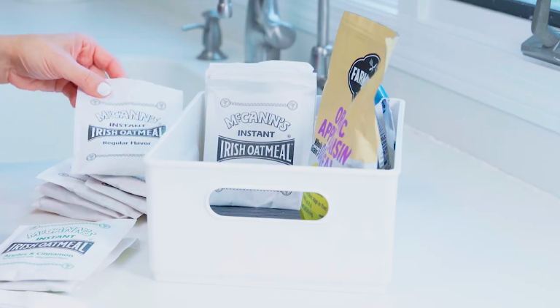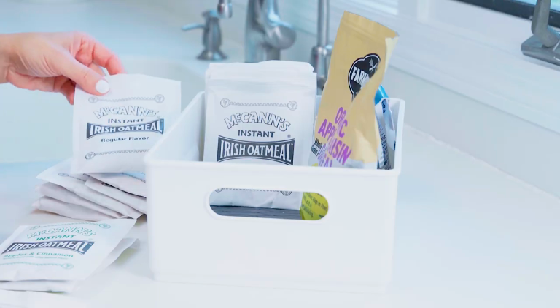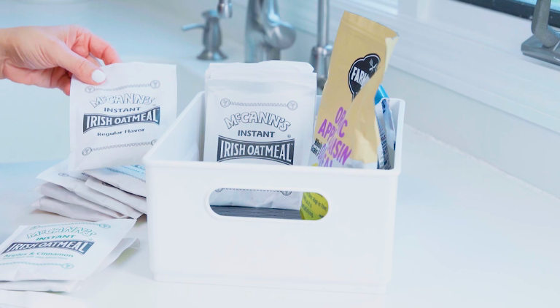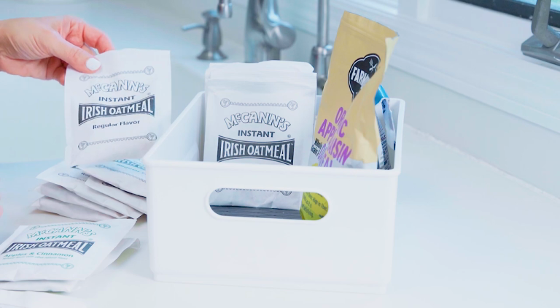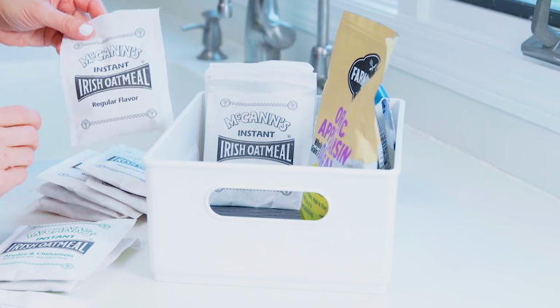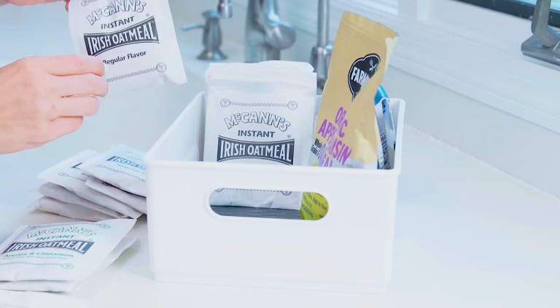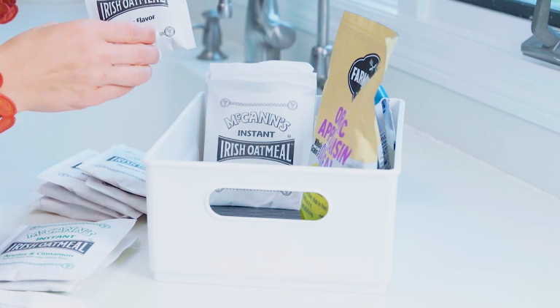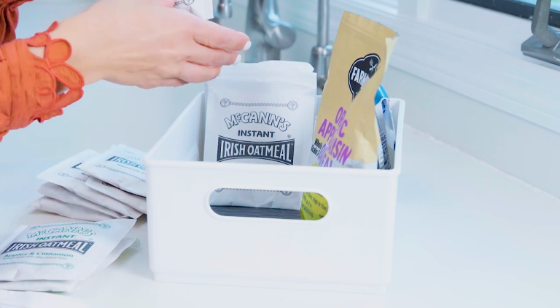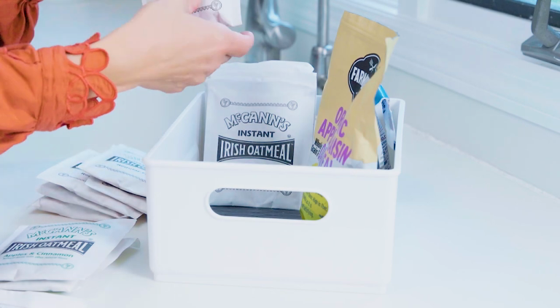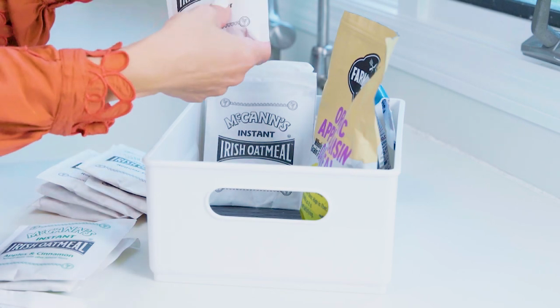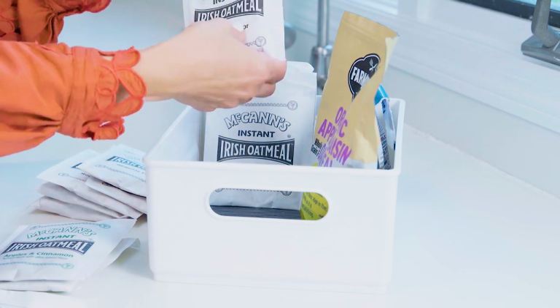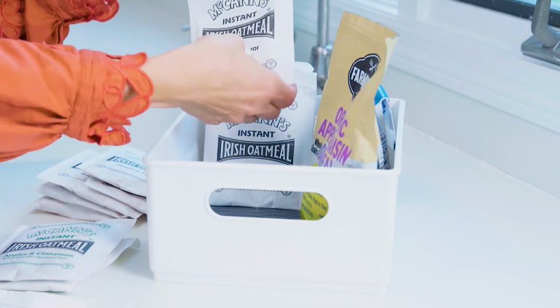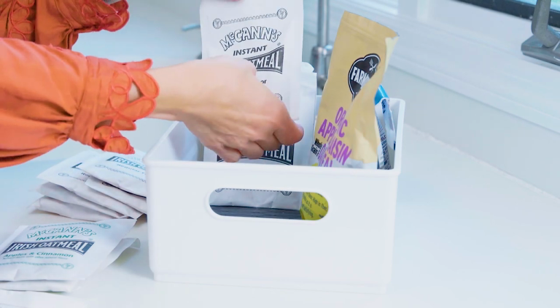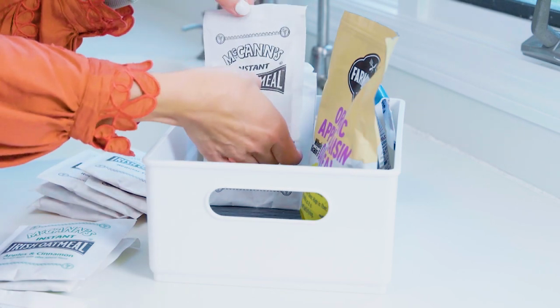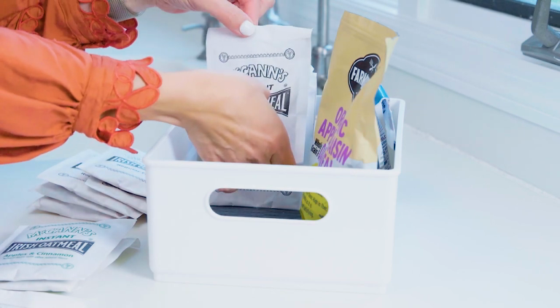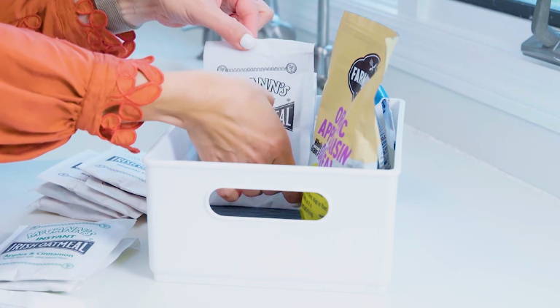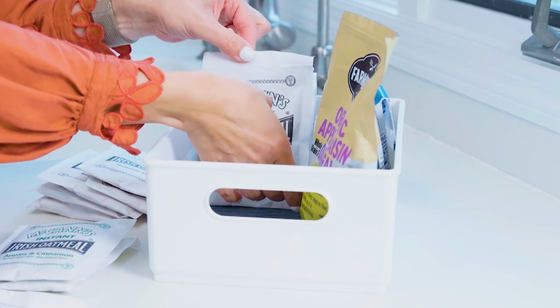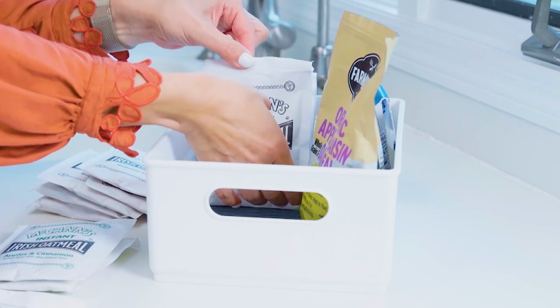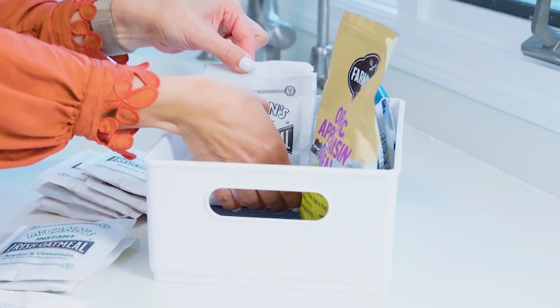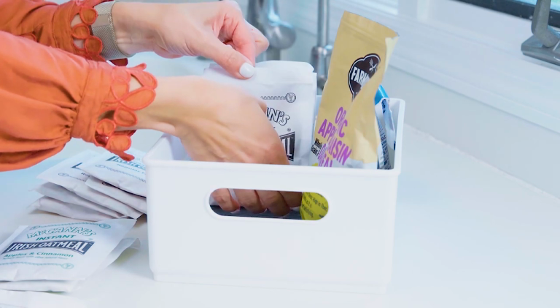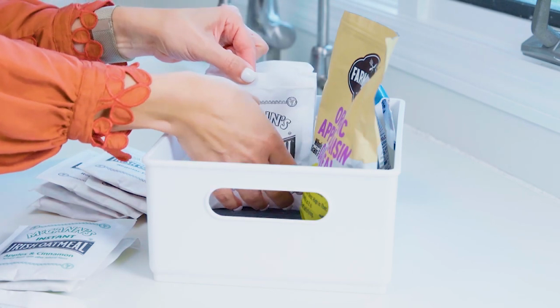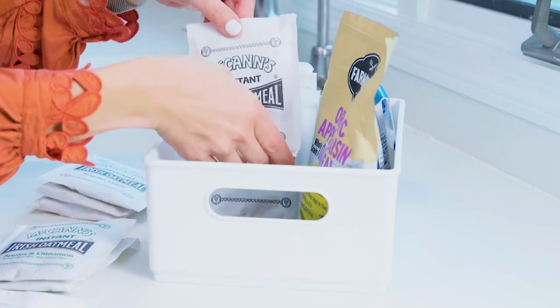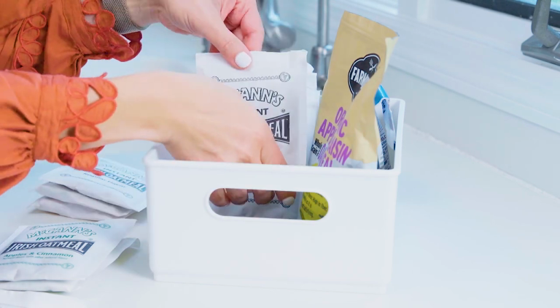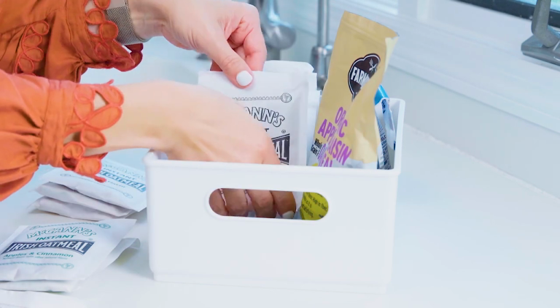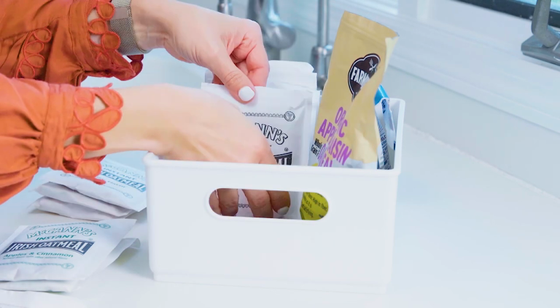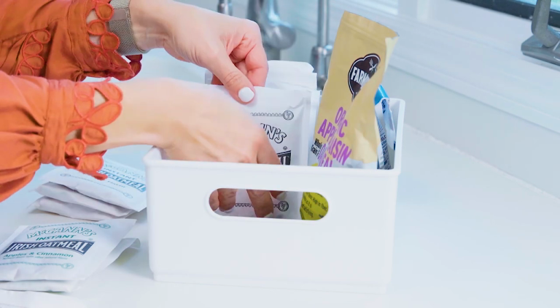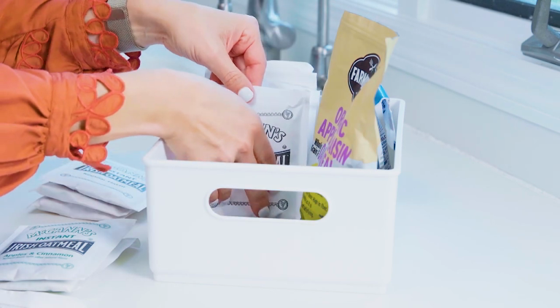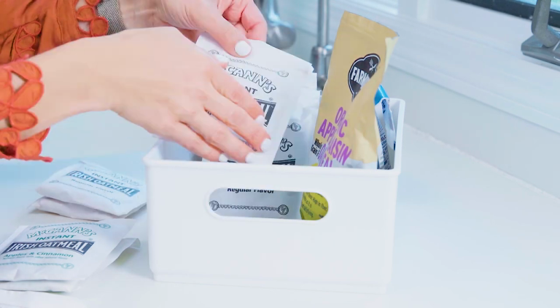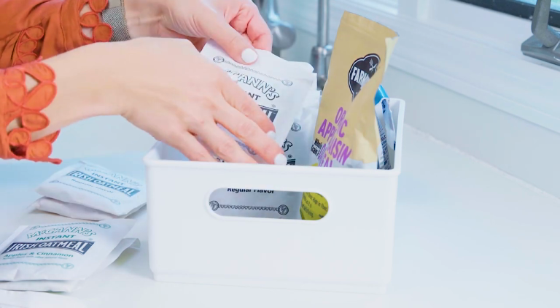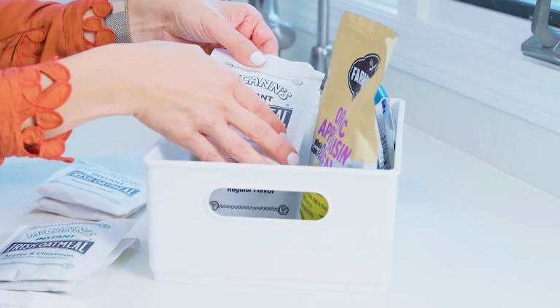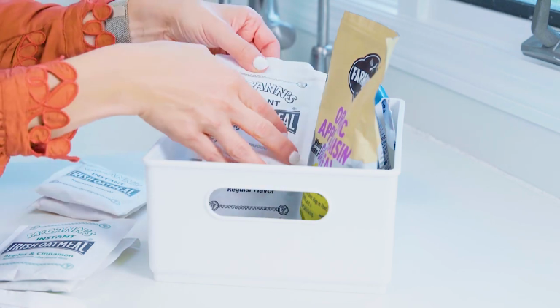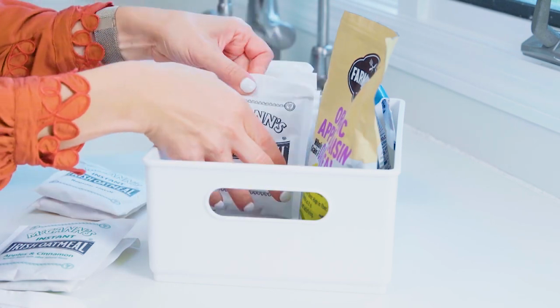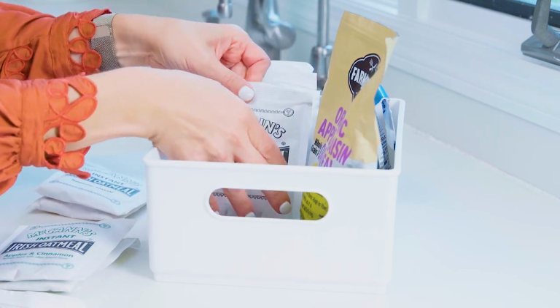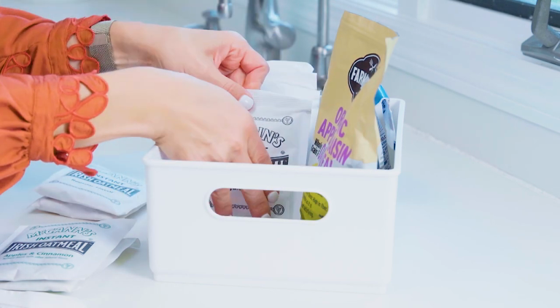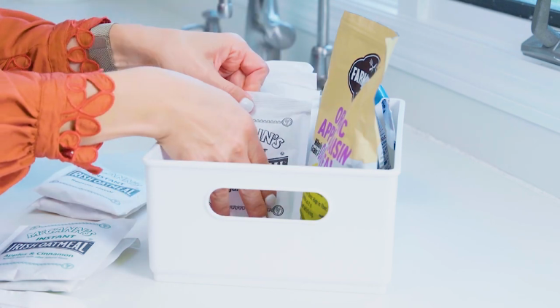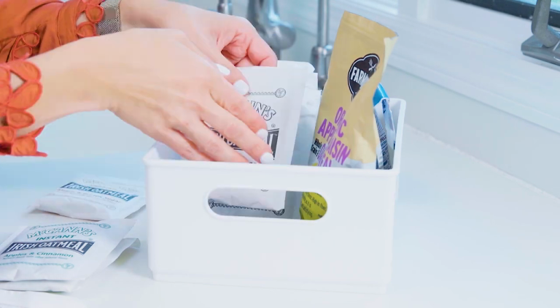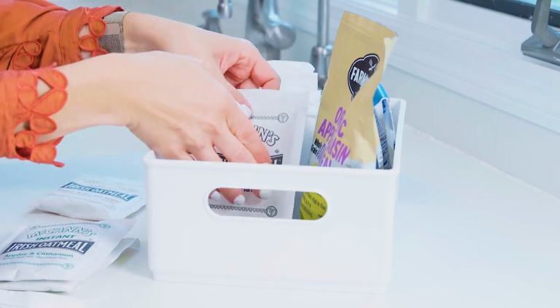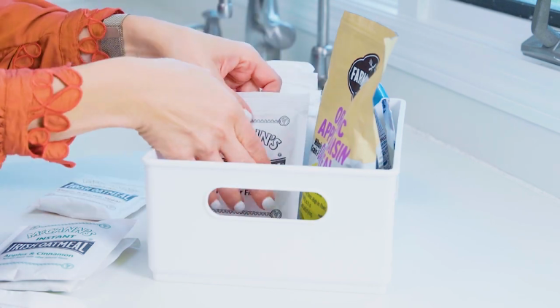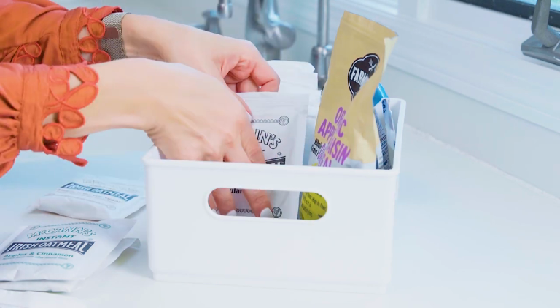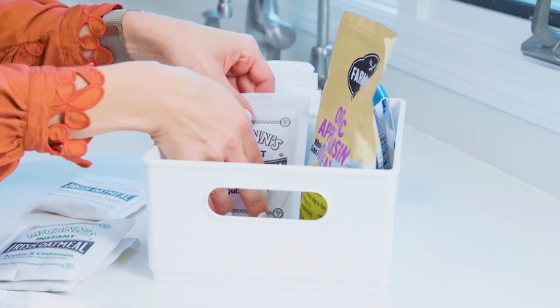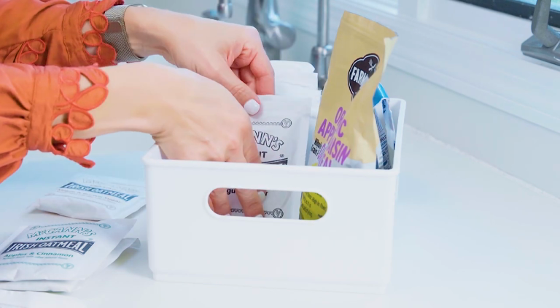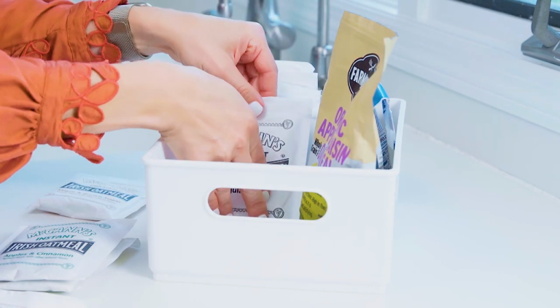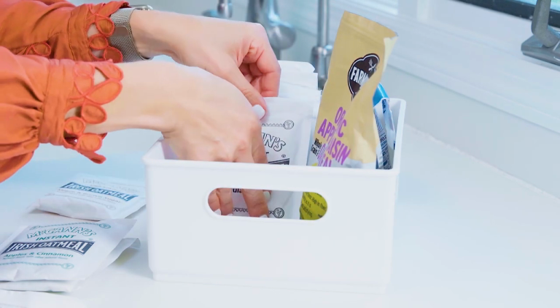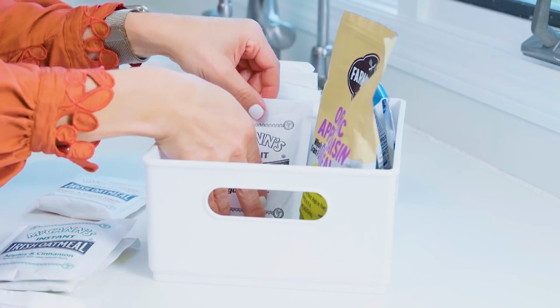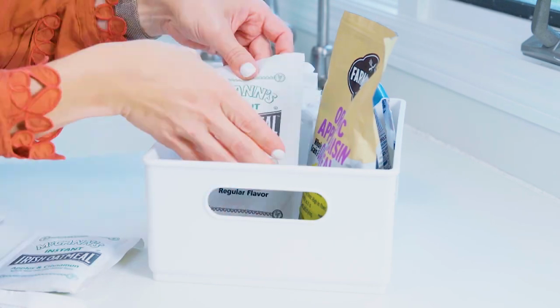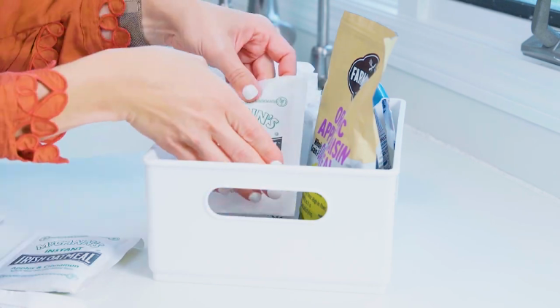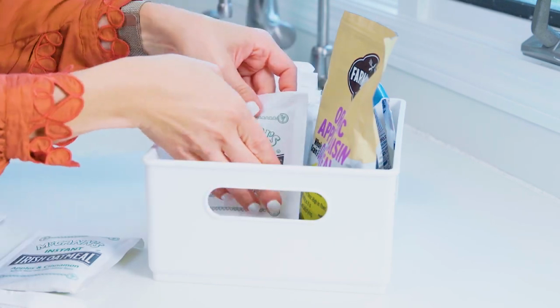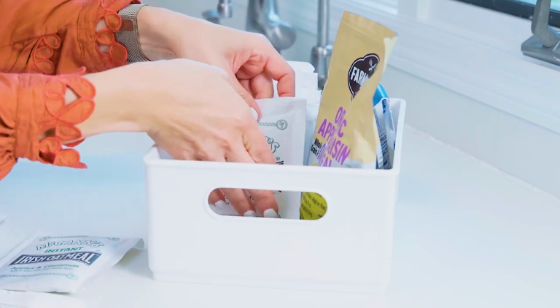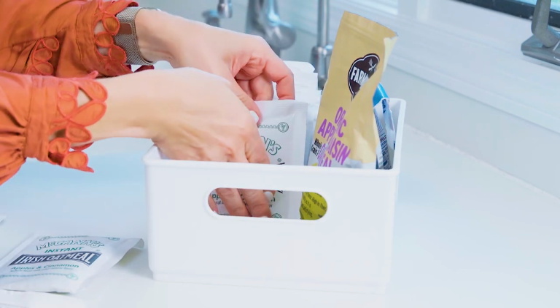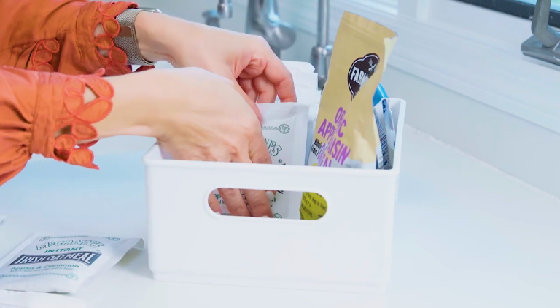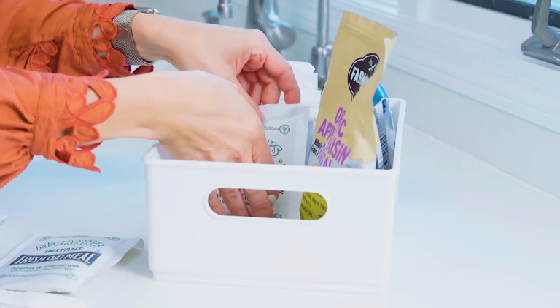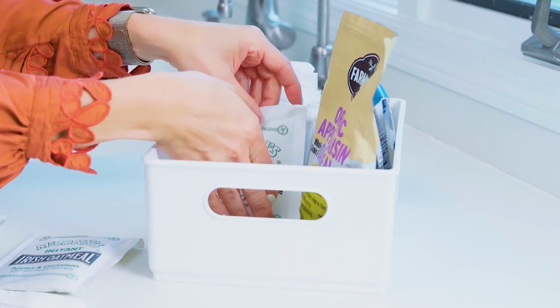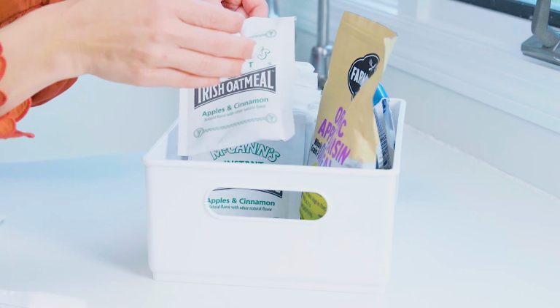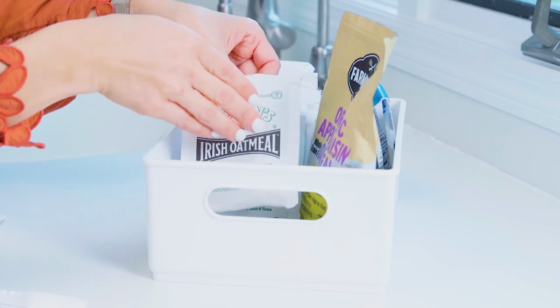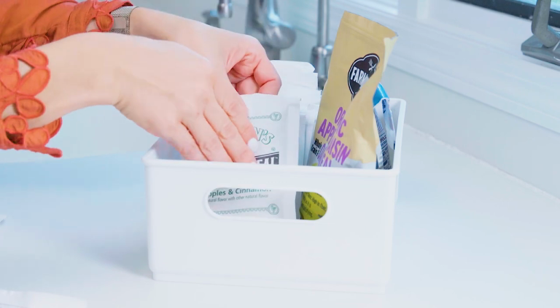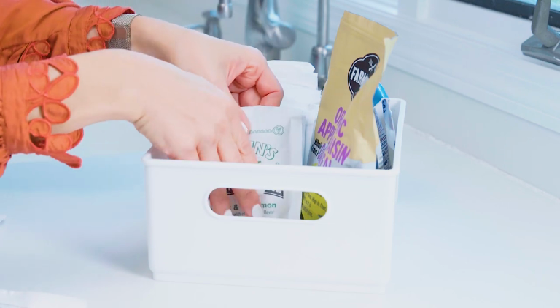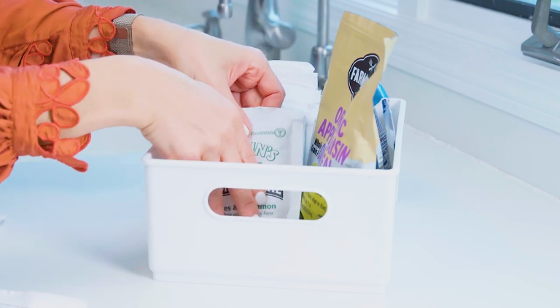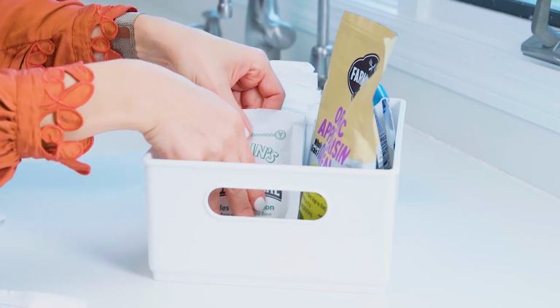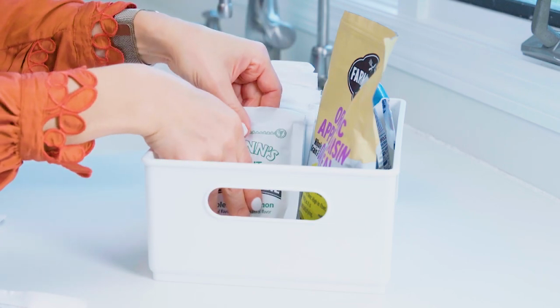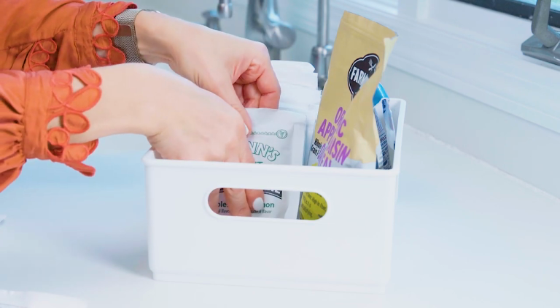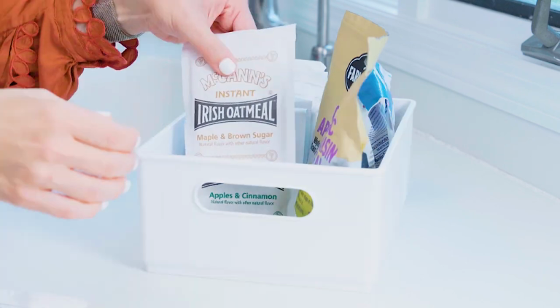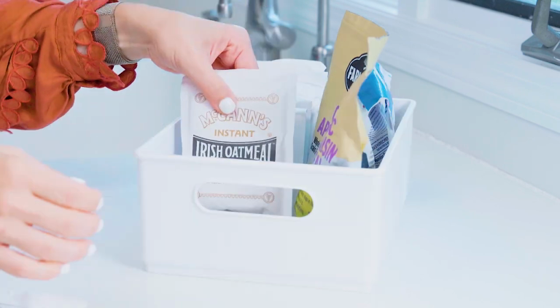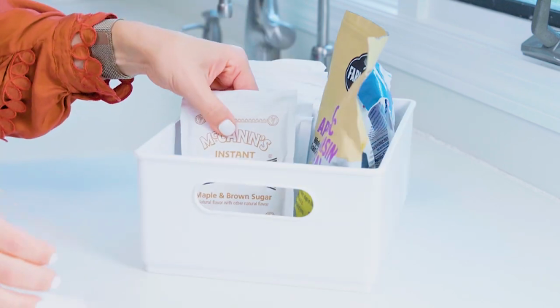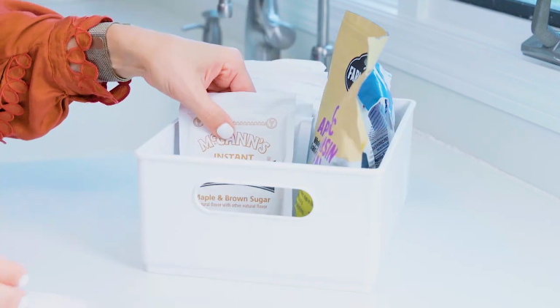We eat oatmeal all the time here. It's great for the baby, the big kids, and the adults.